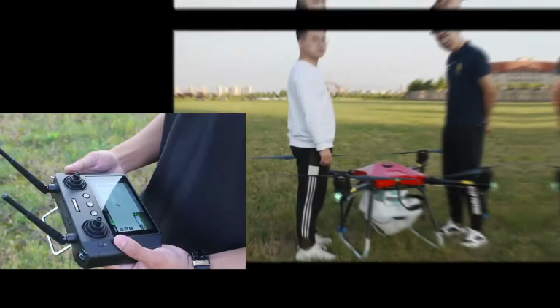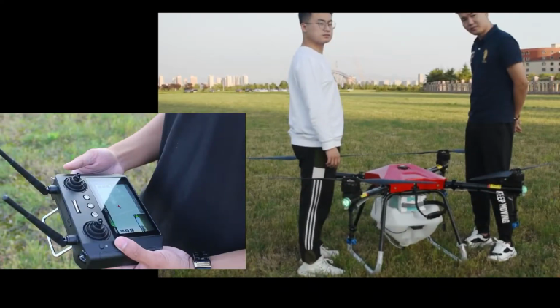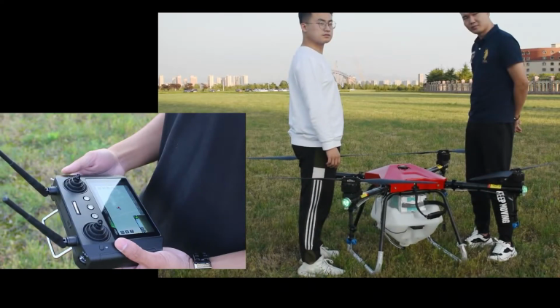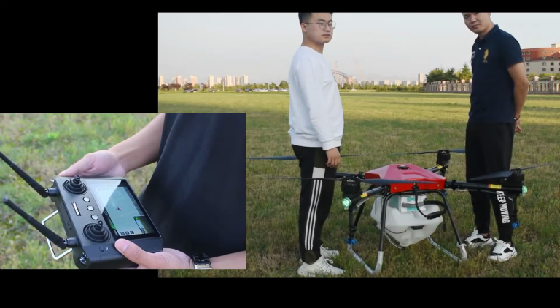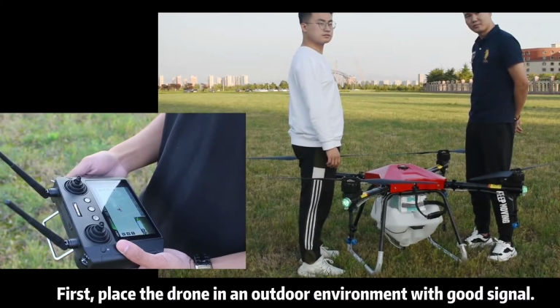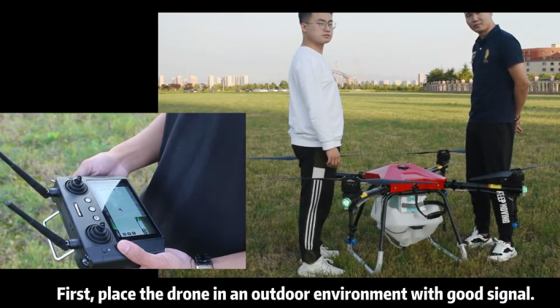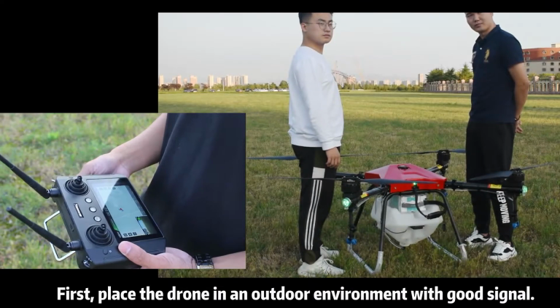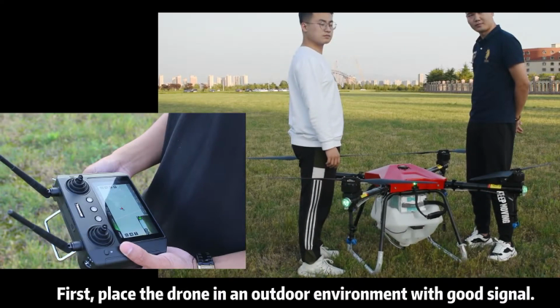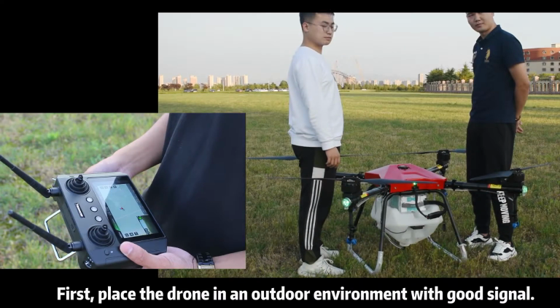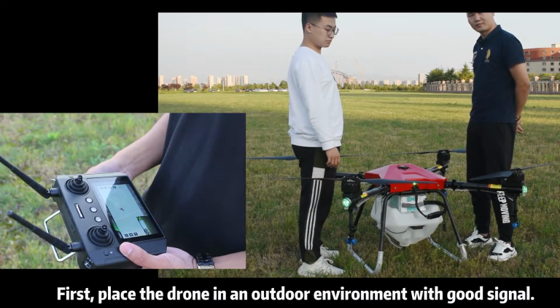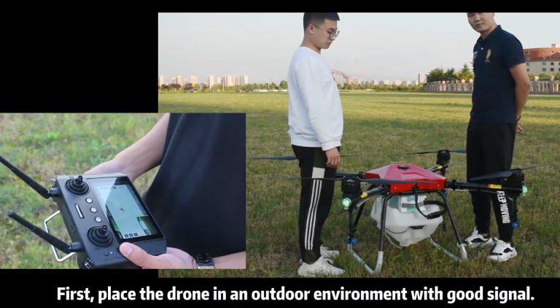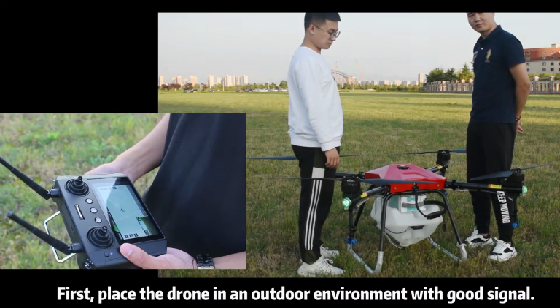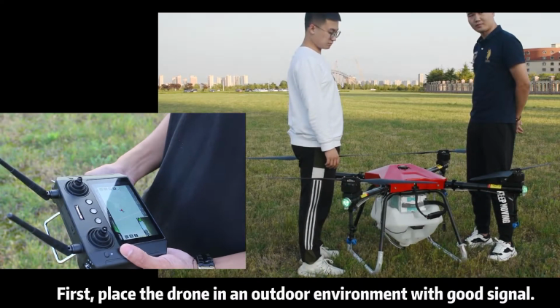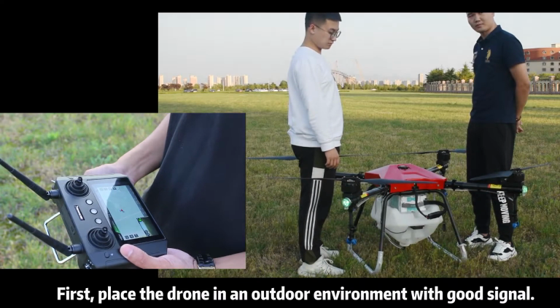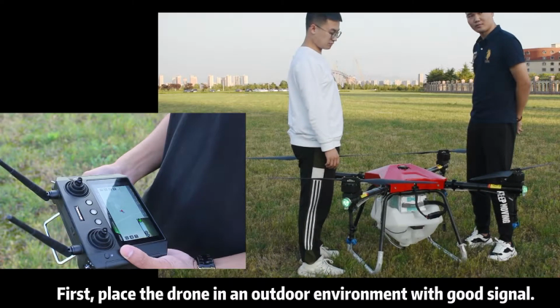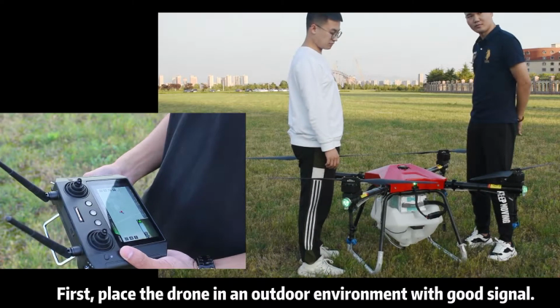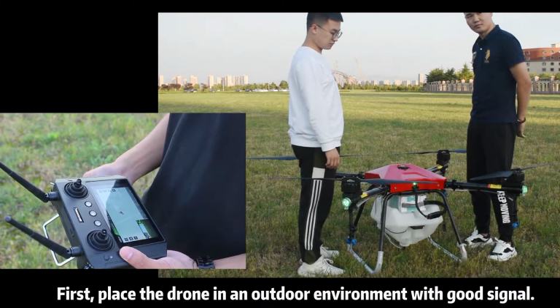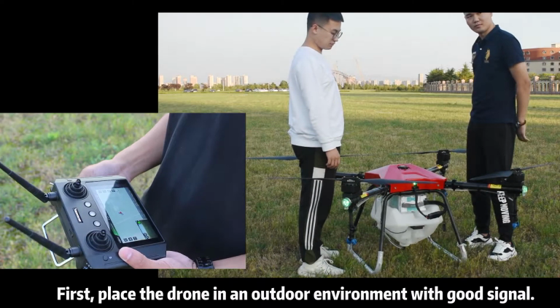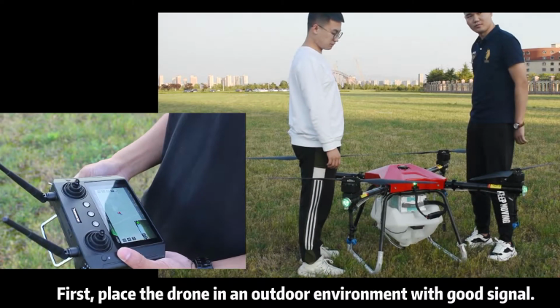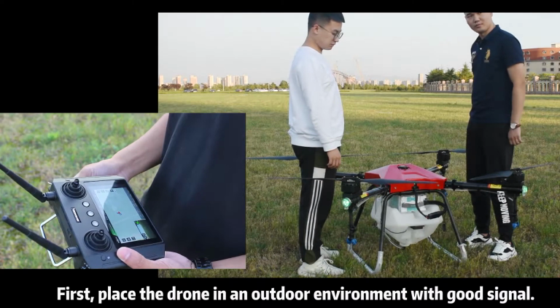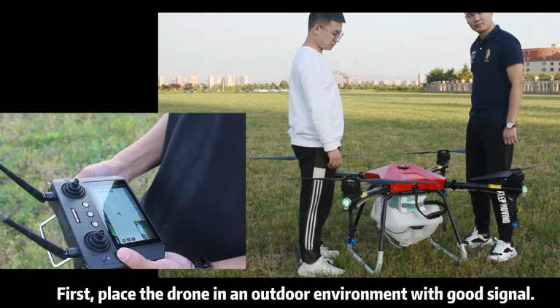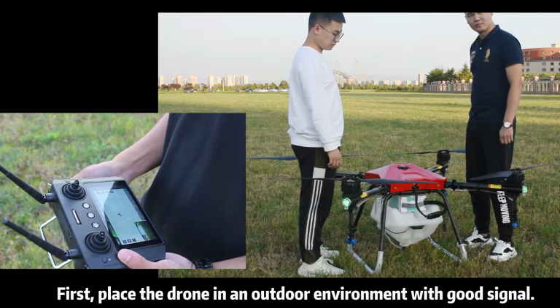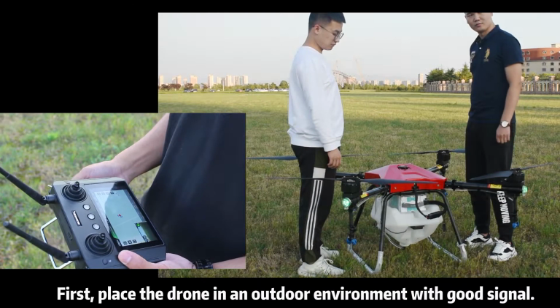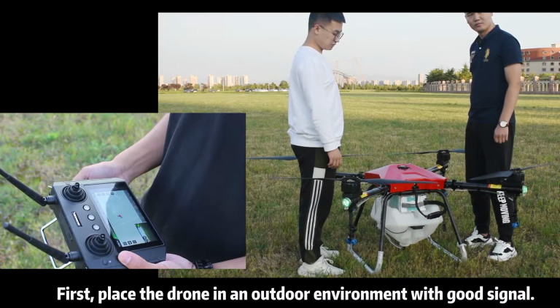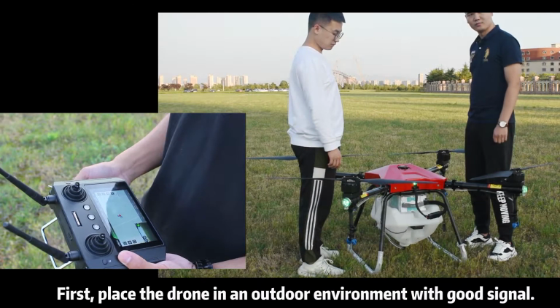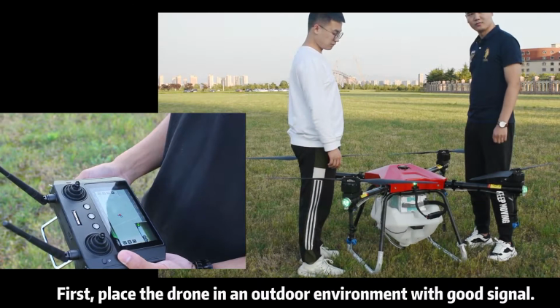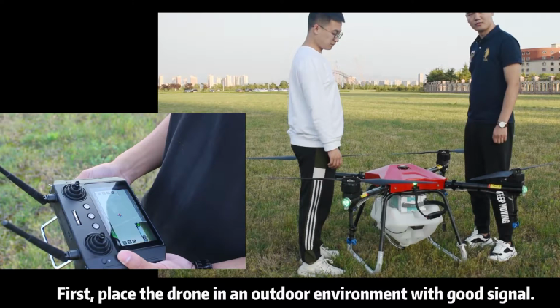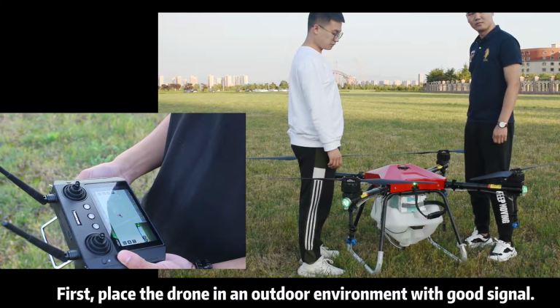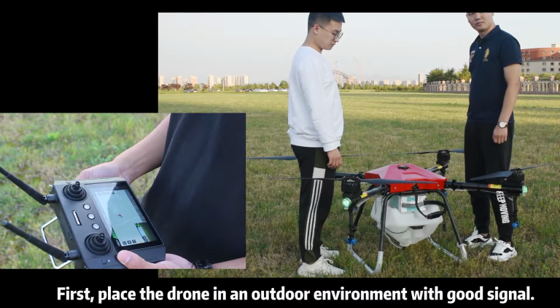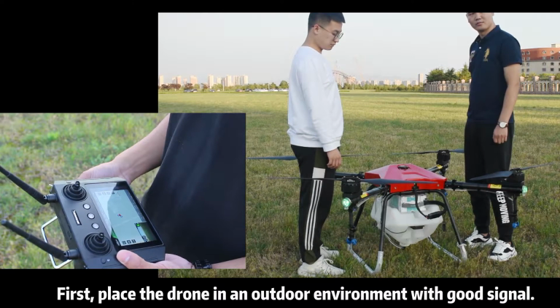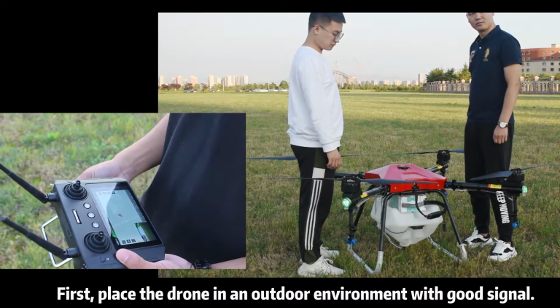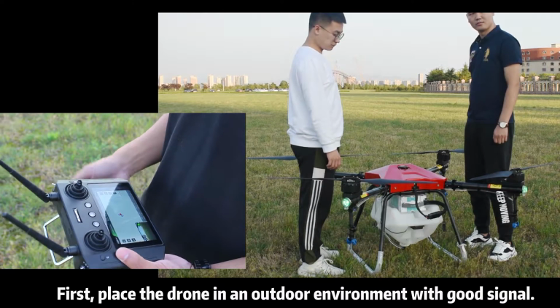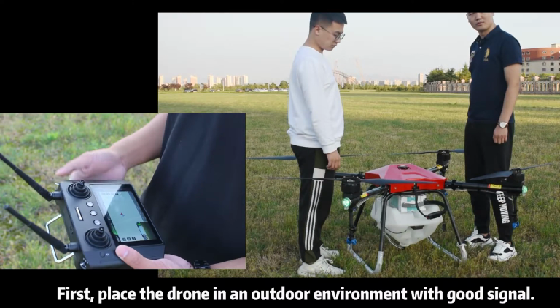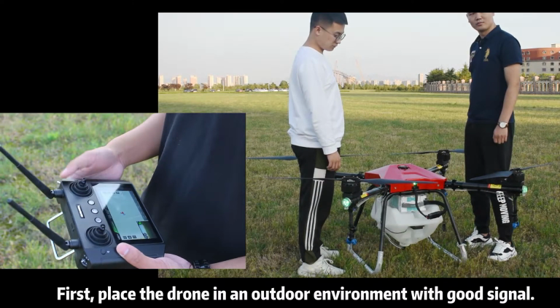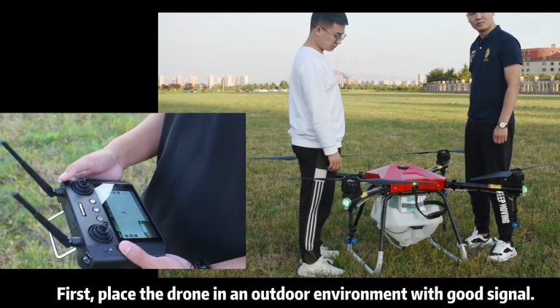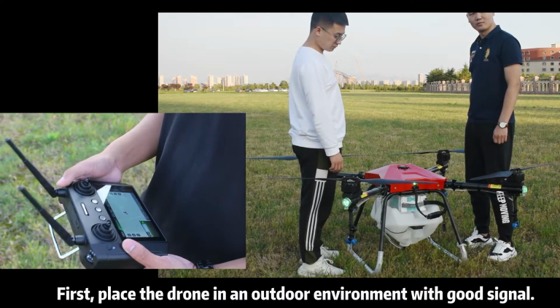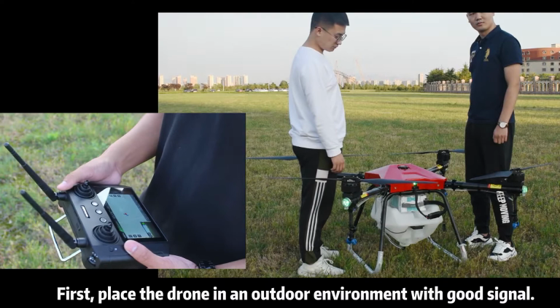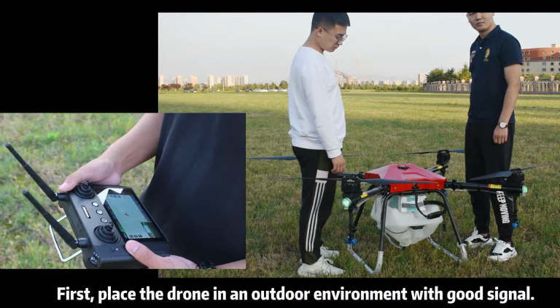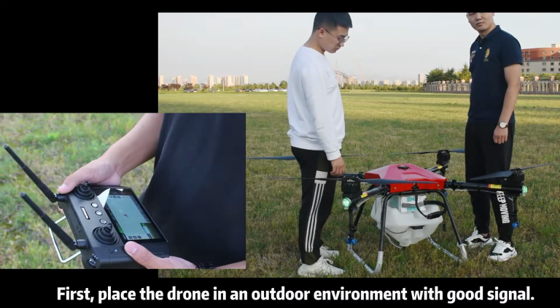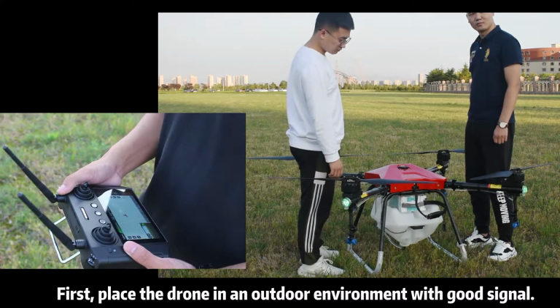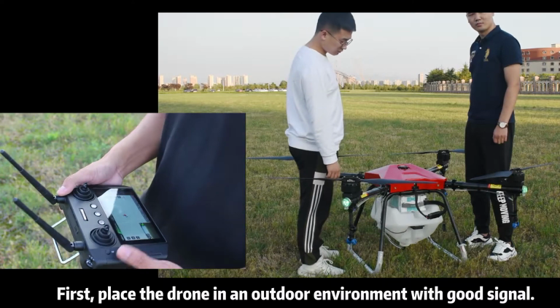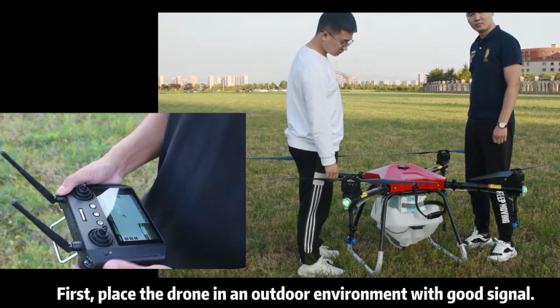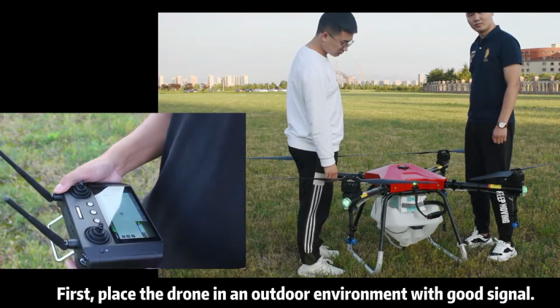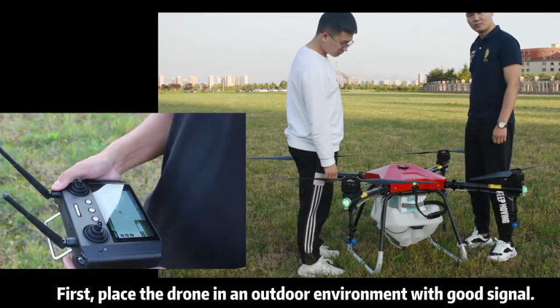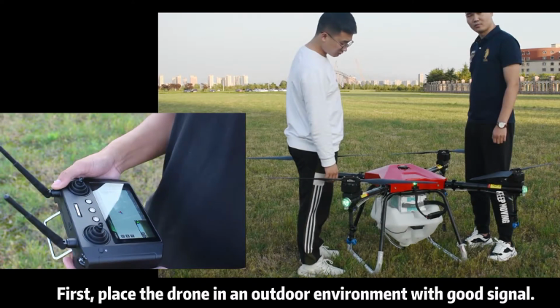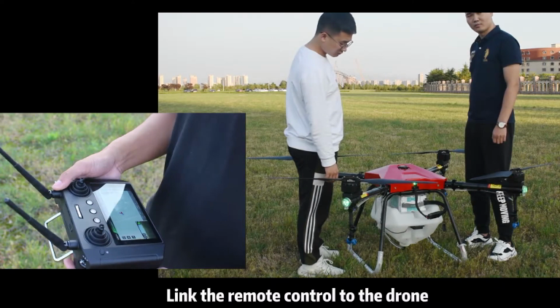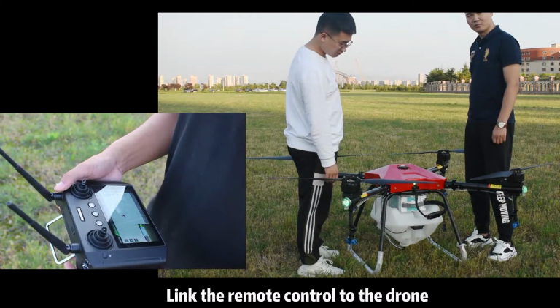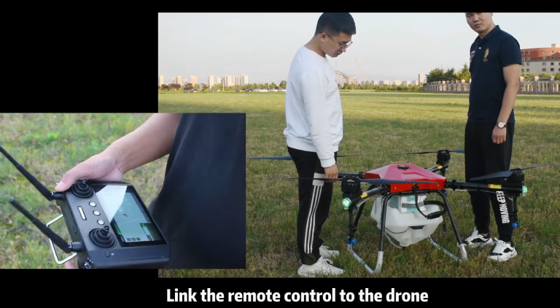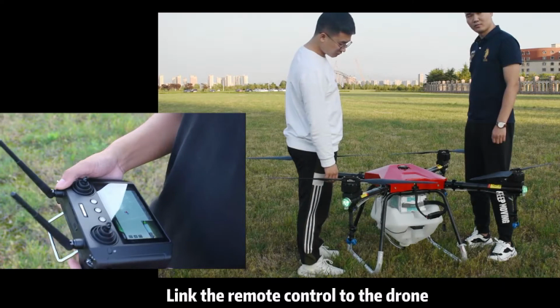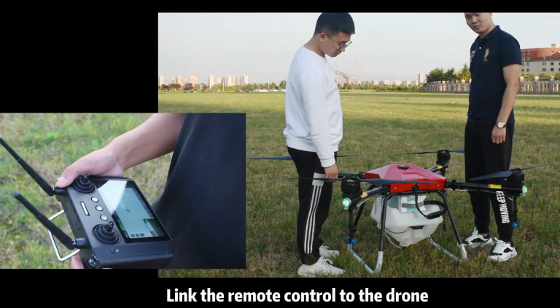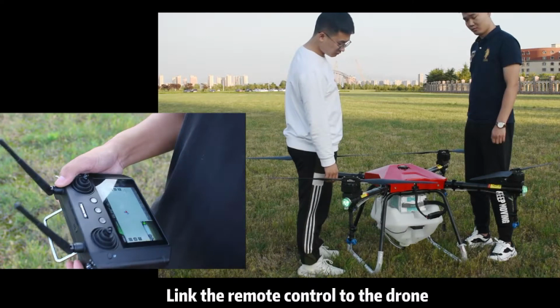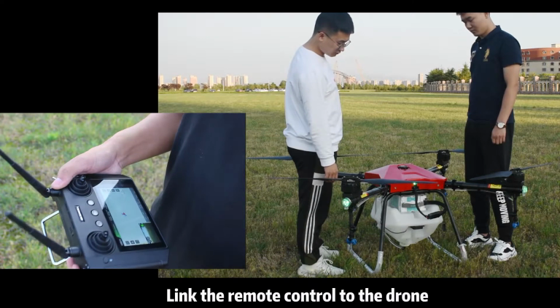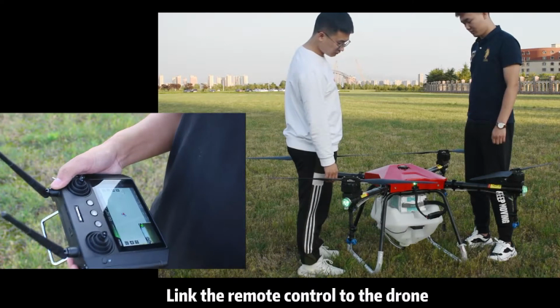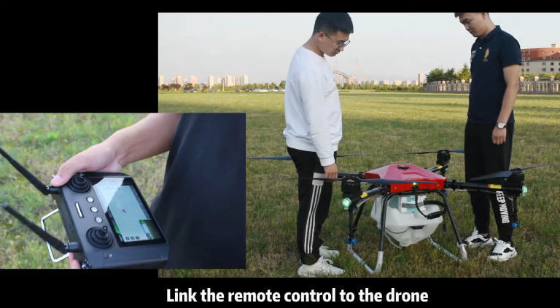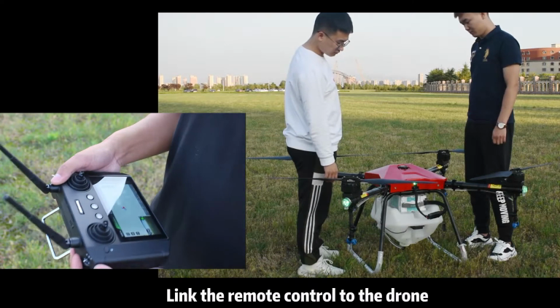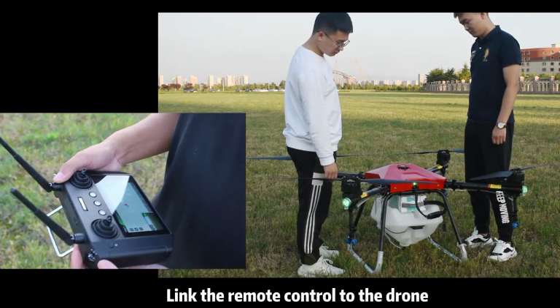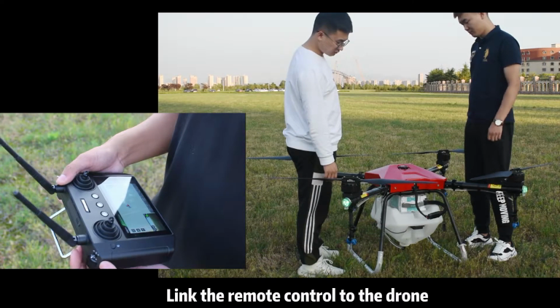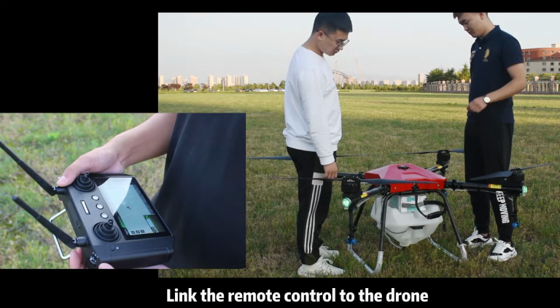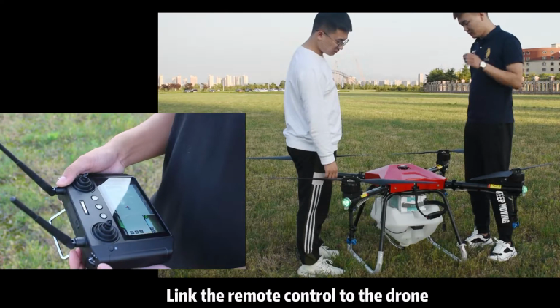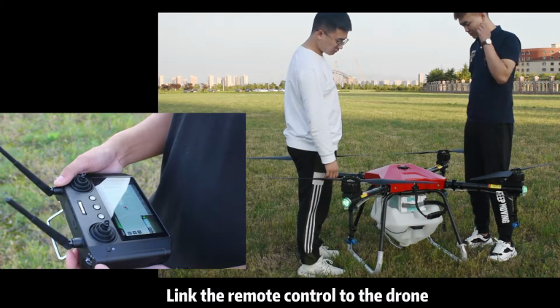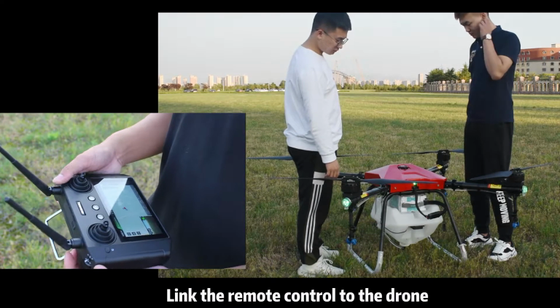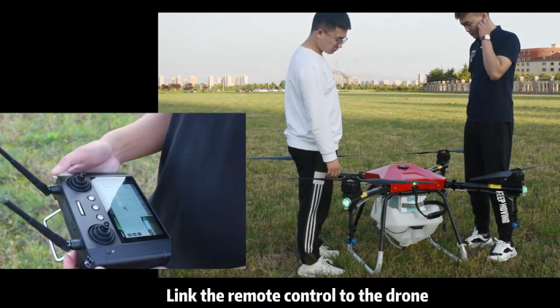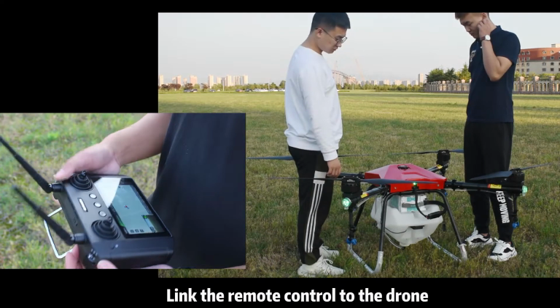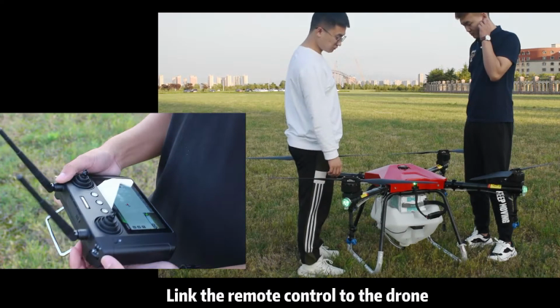First, place the drone in an outdoor environment with good signal. Link the remote control to the drone.